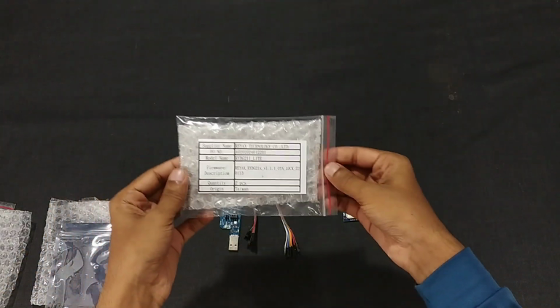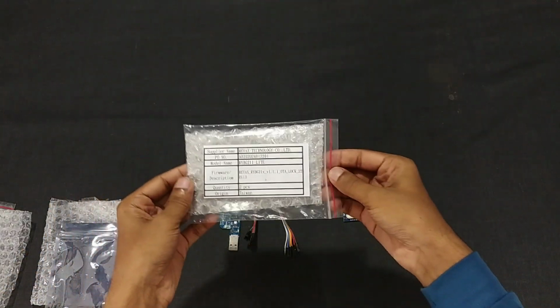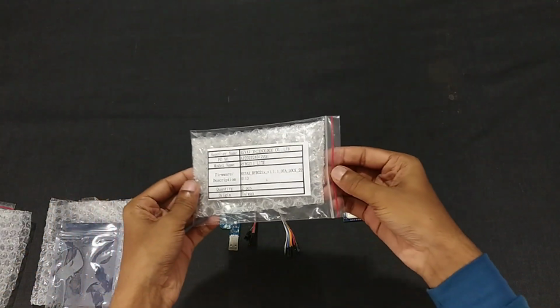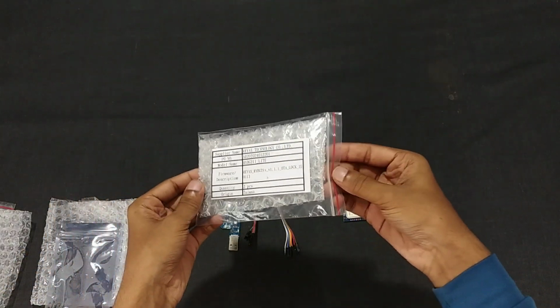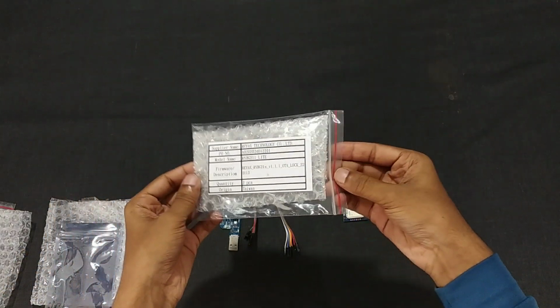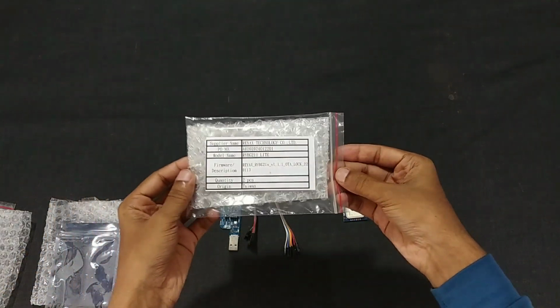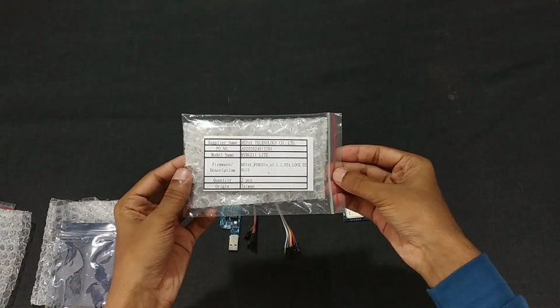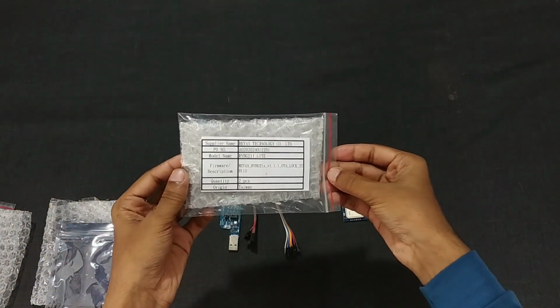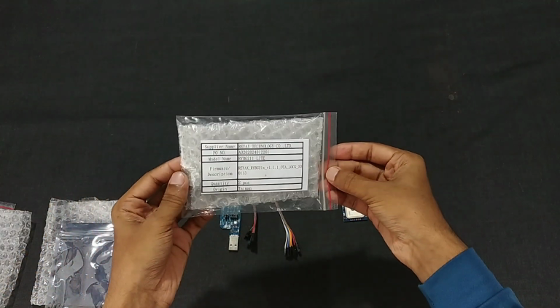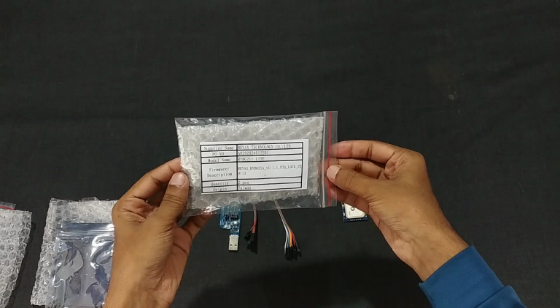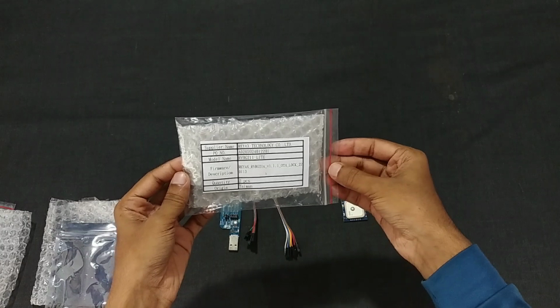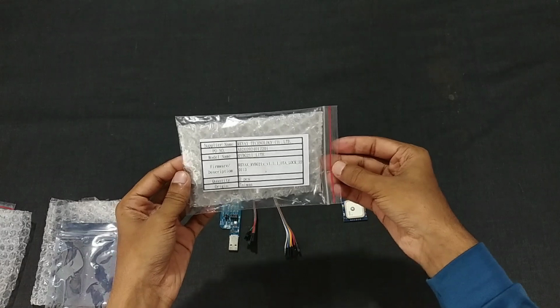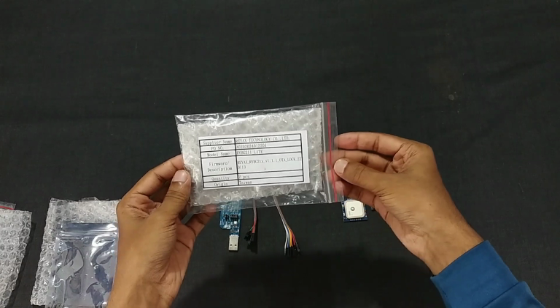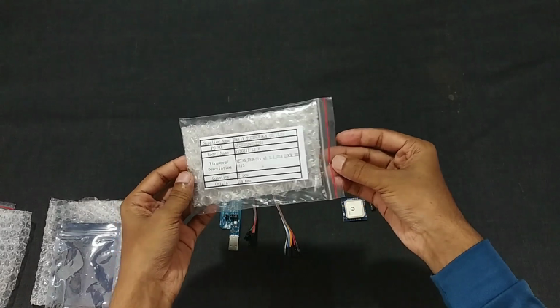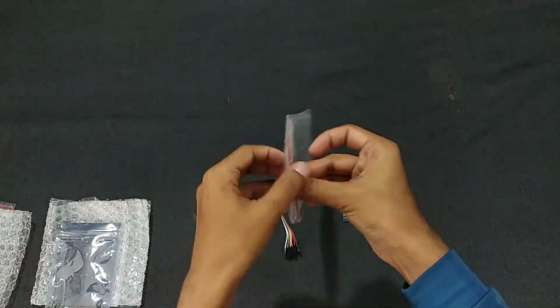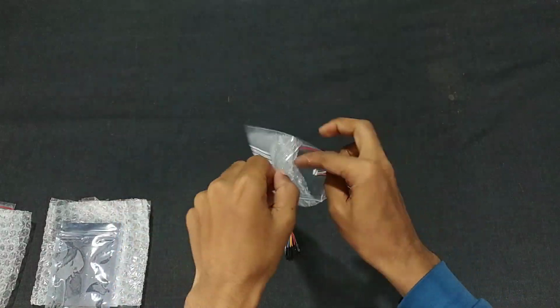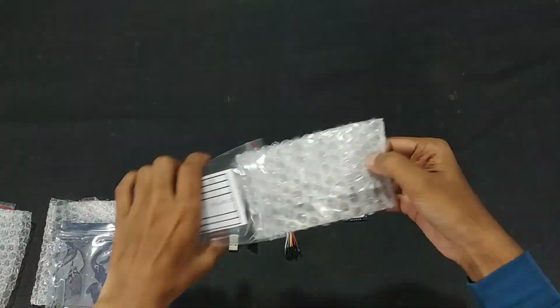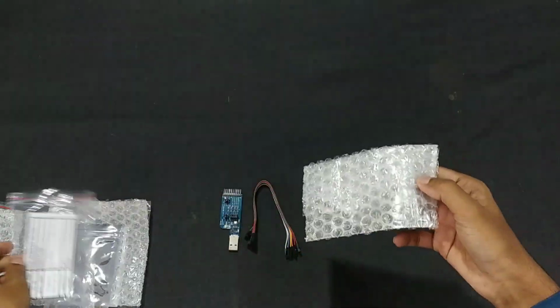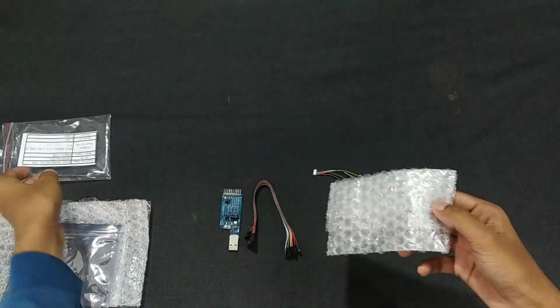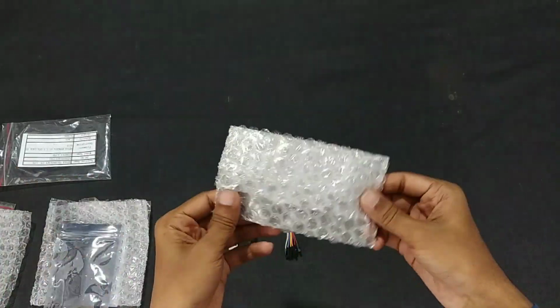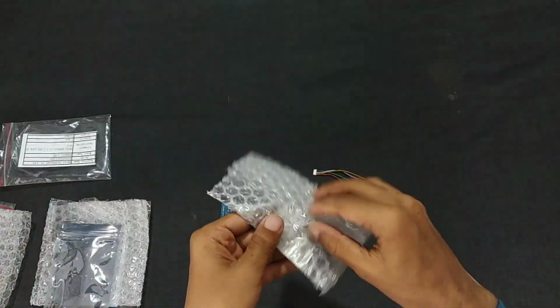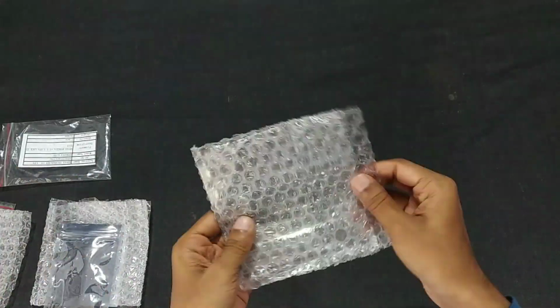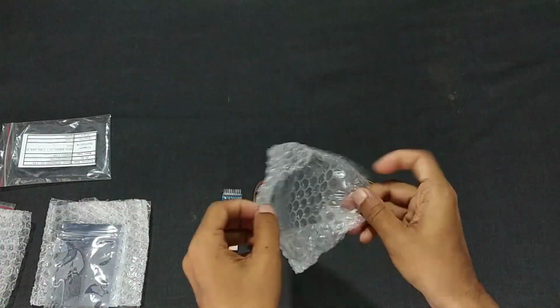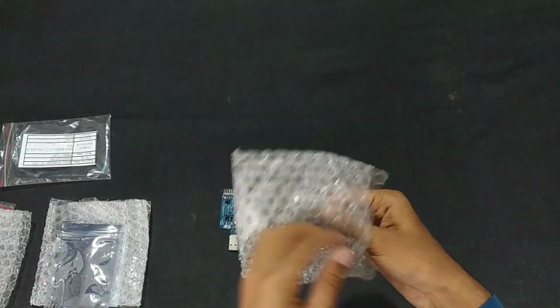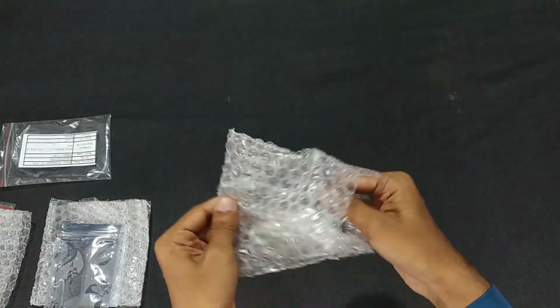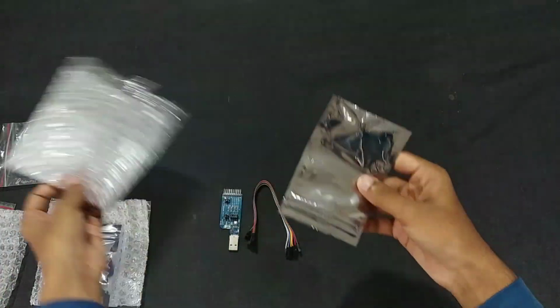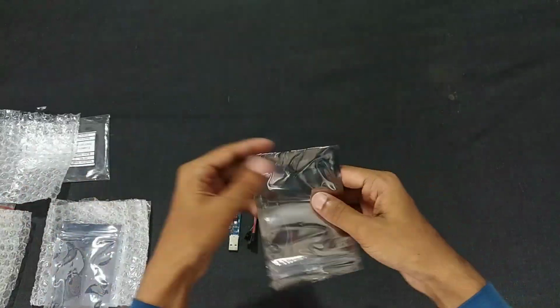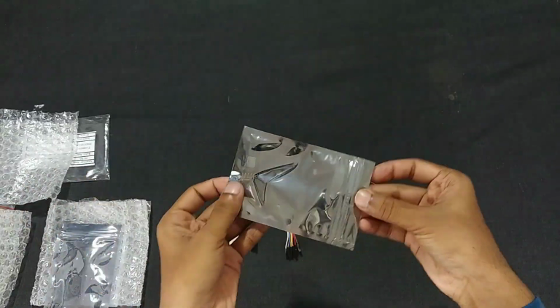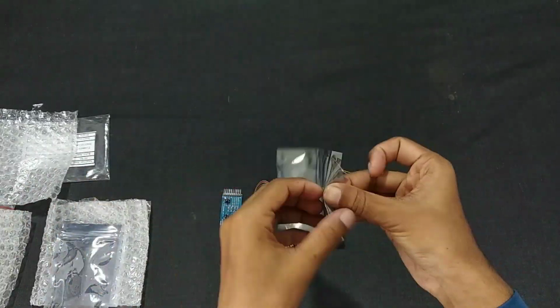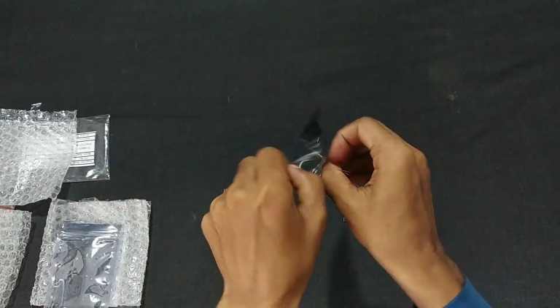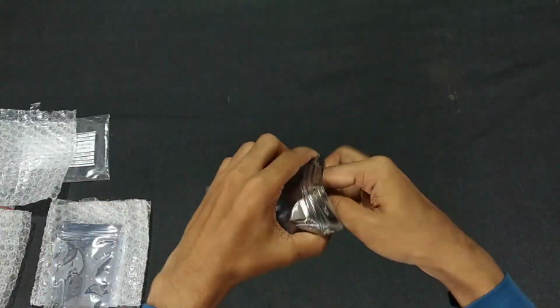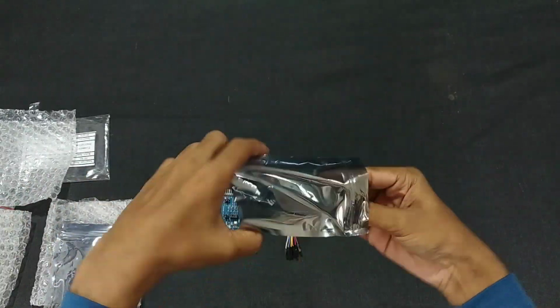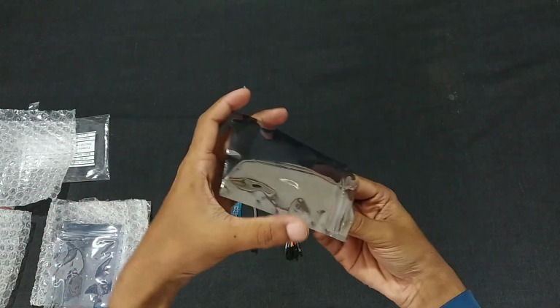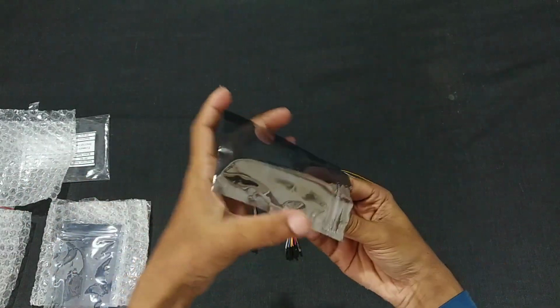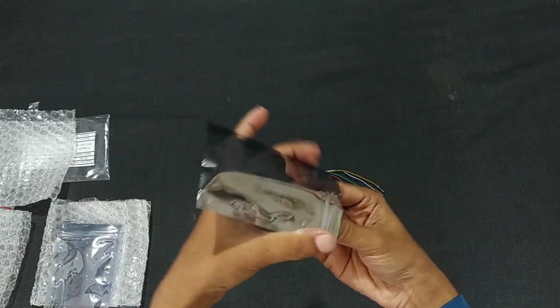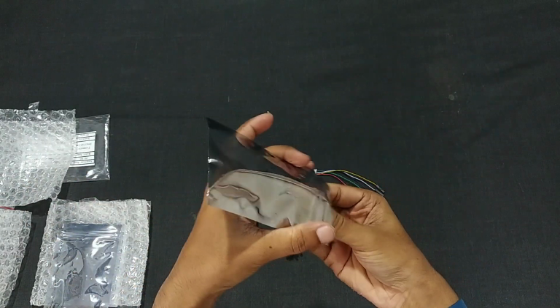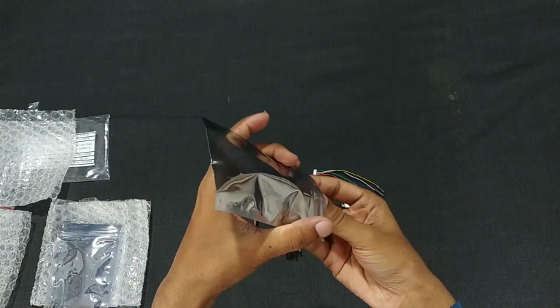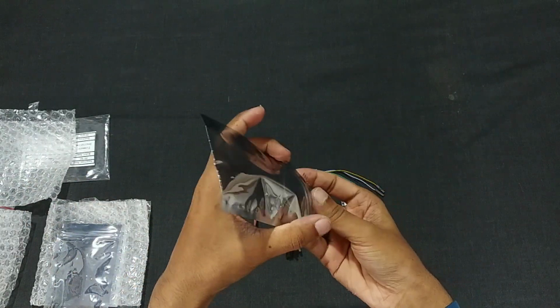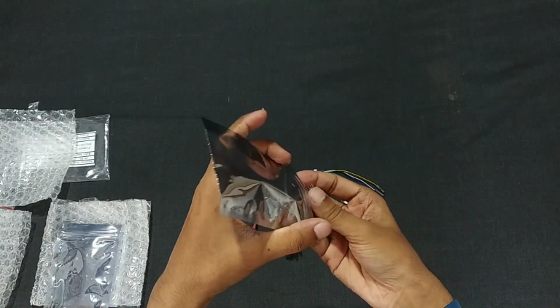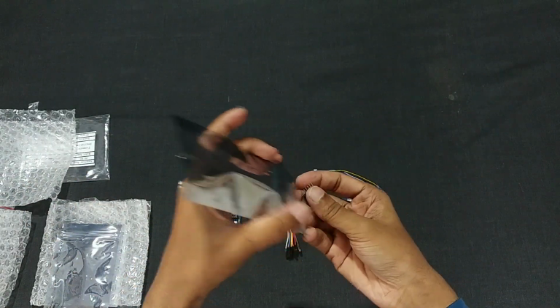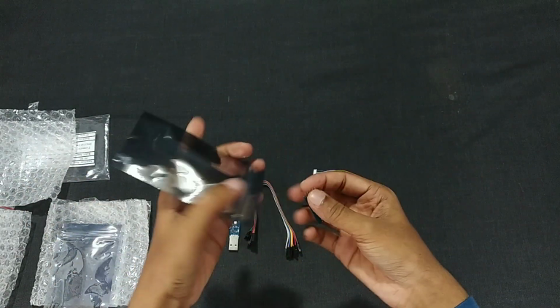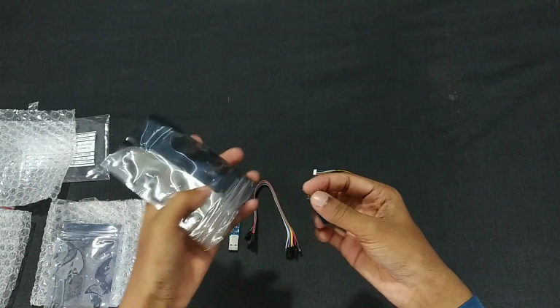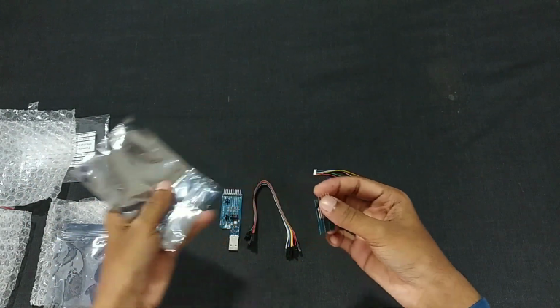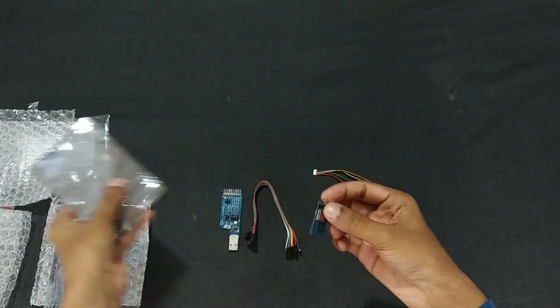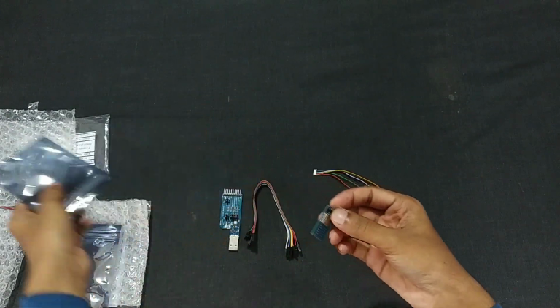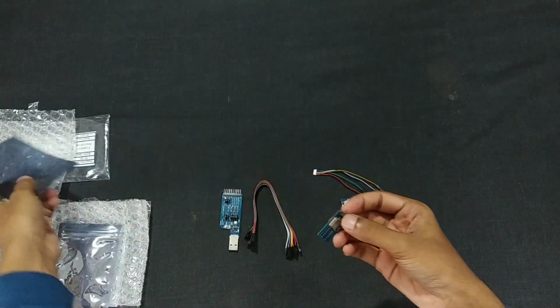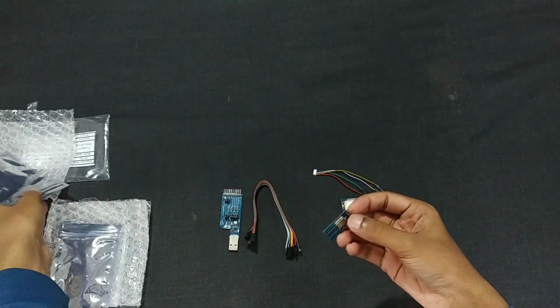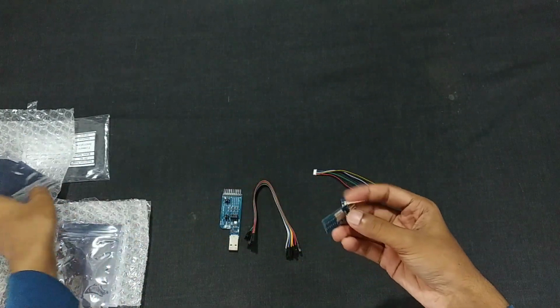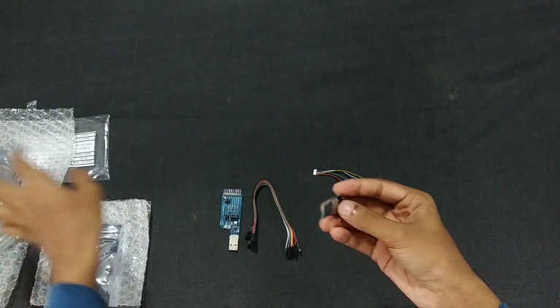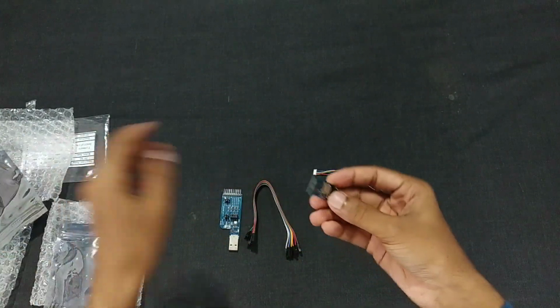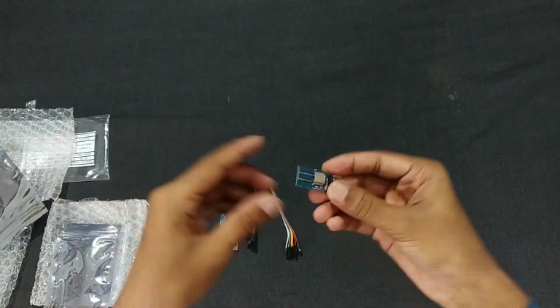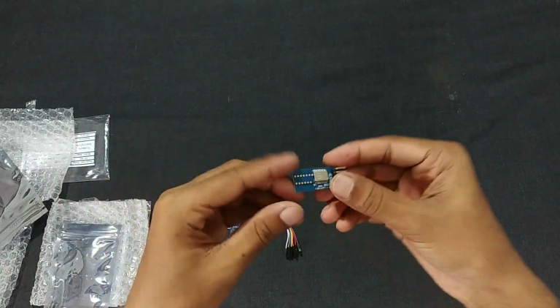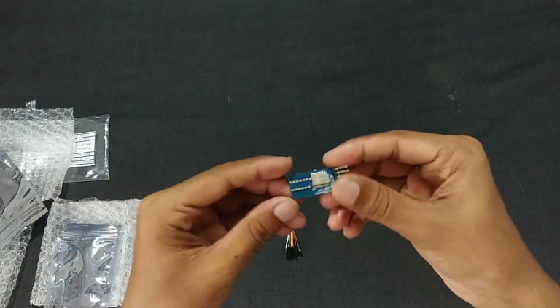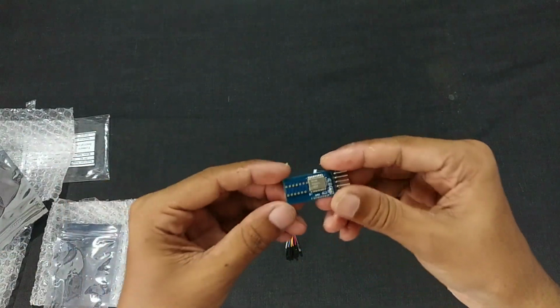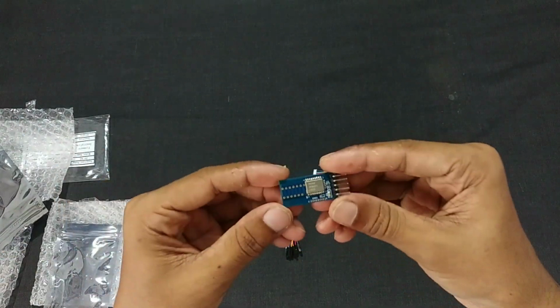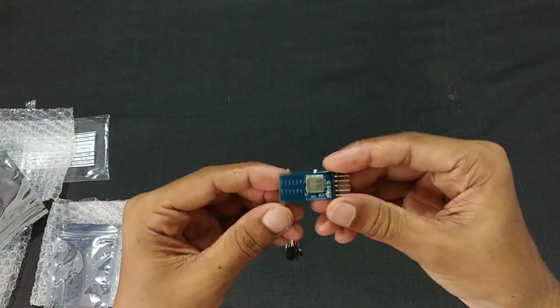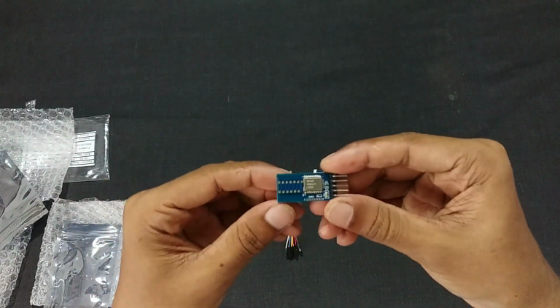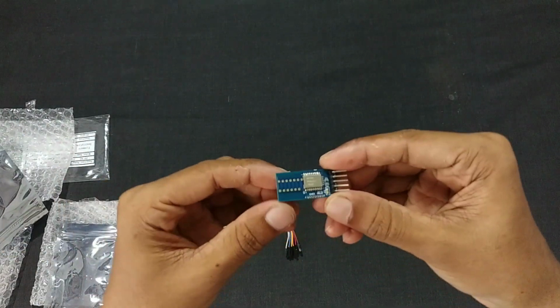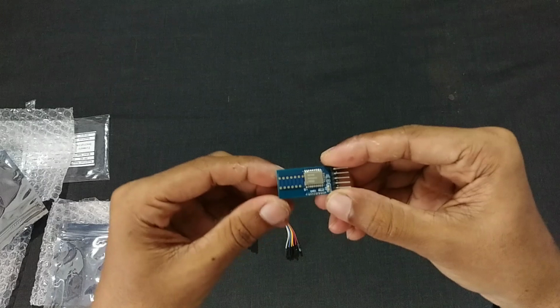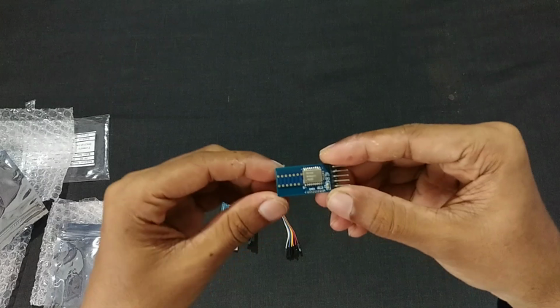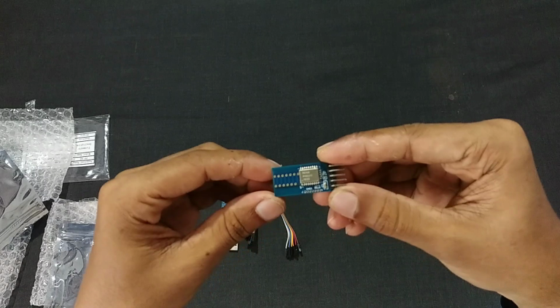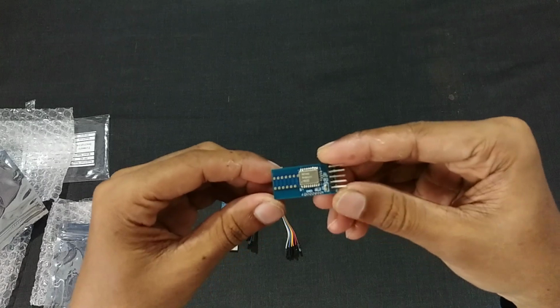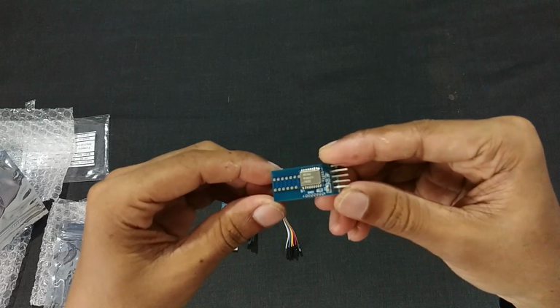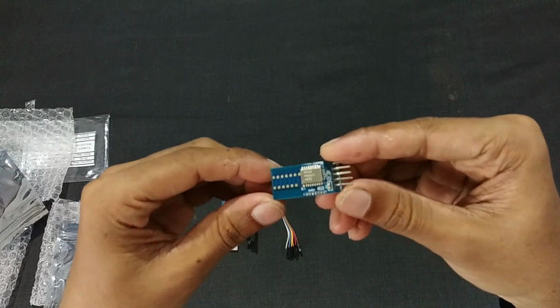Now let's open the RYBG 2.1.1 Light Bluetooth 5.1 long range module. I'll make a separate video with this module in the future.